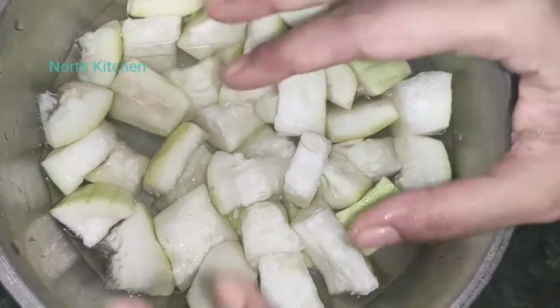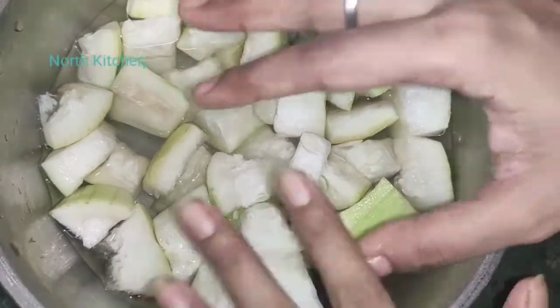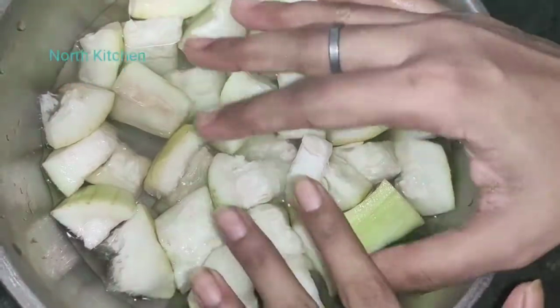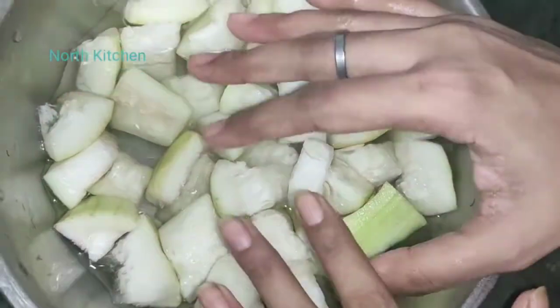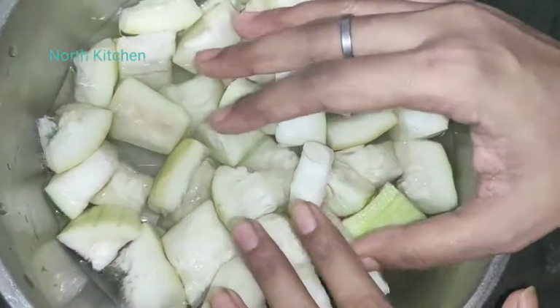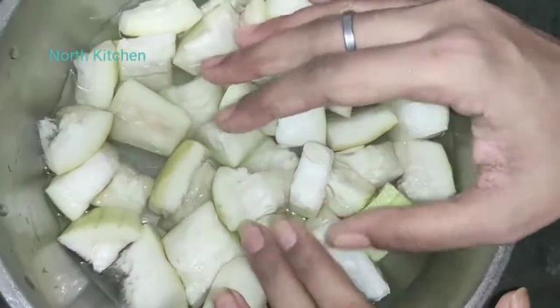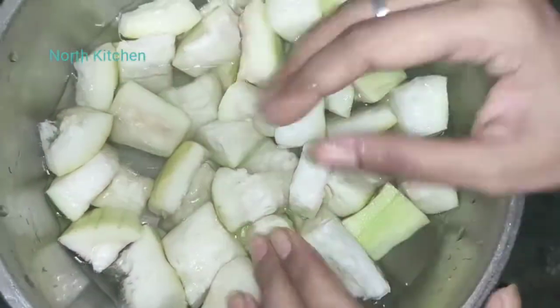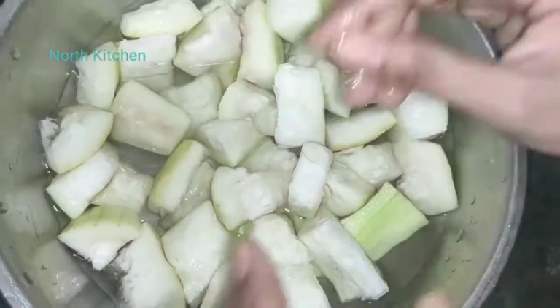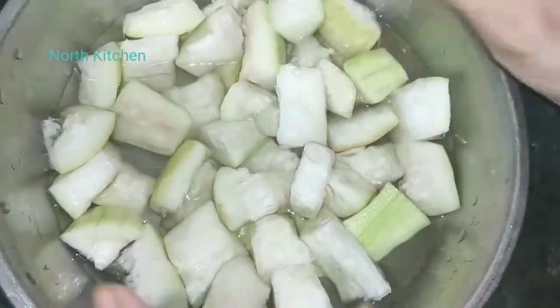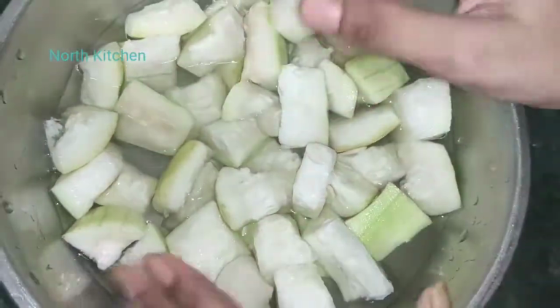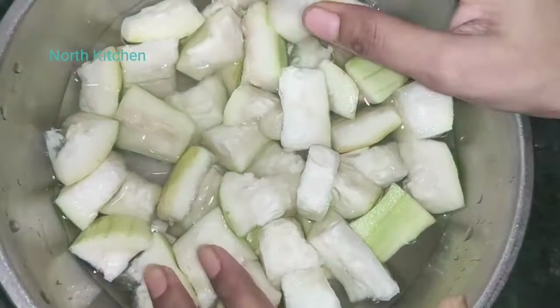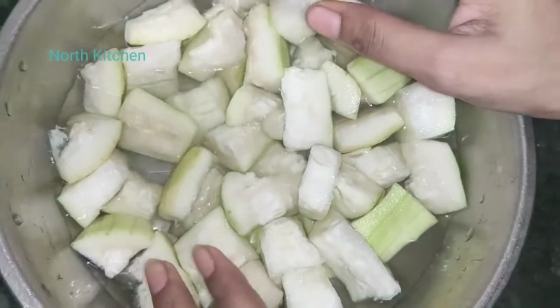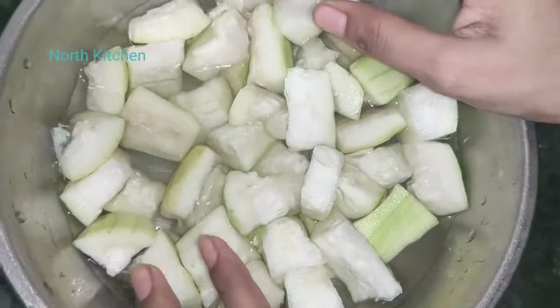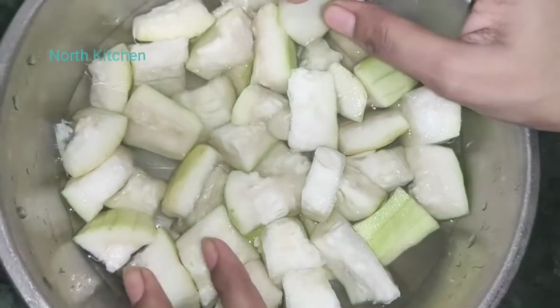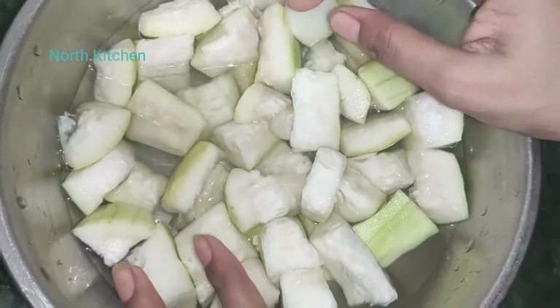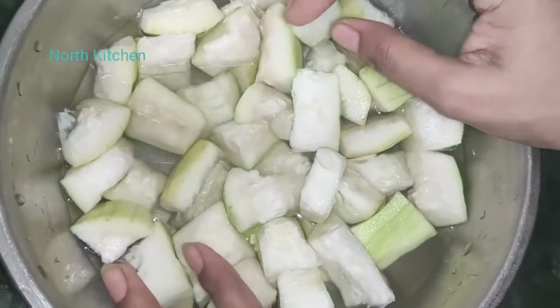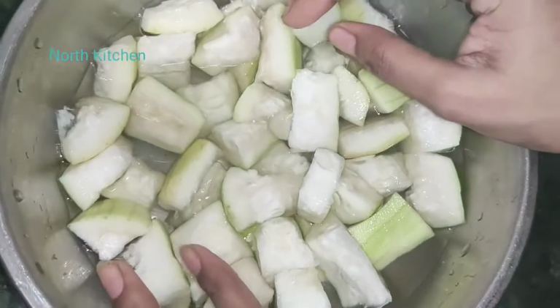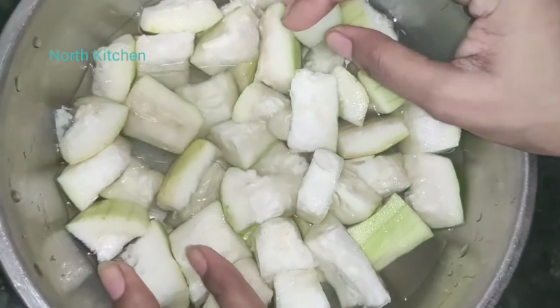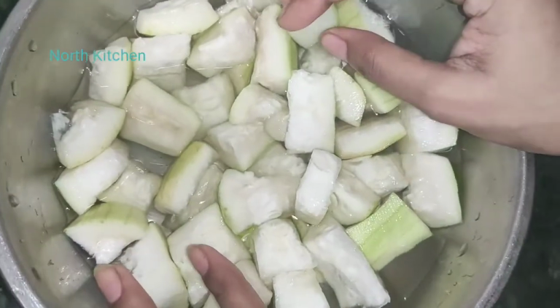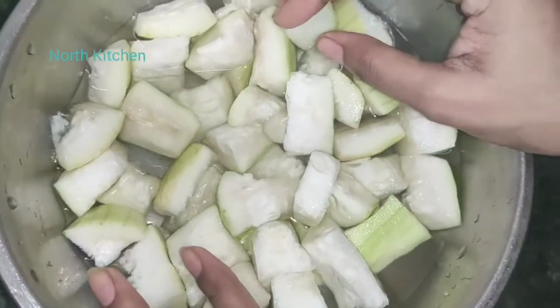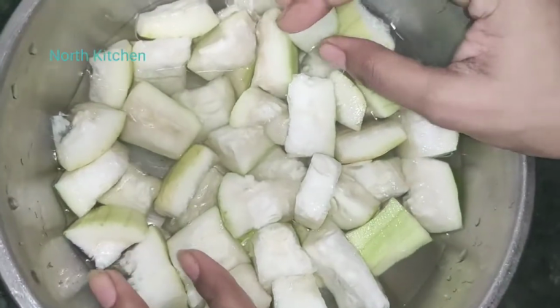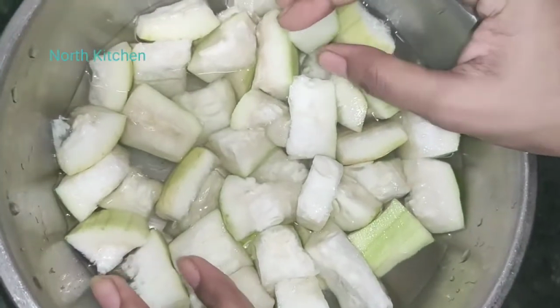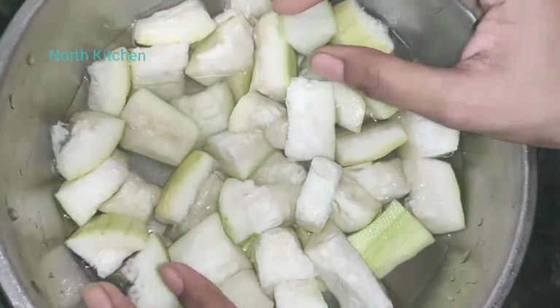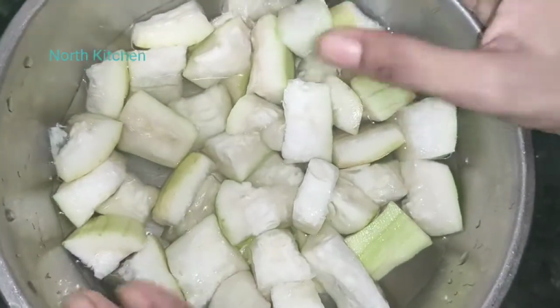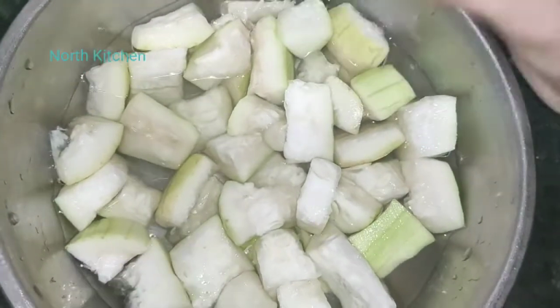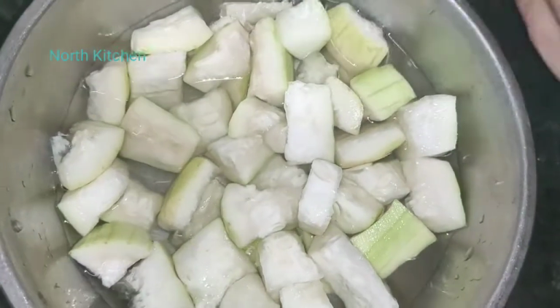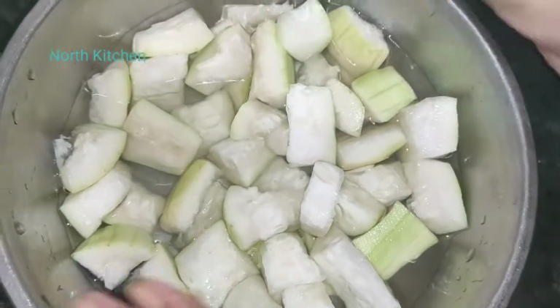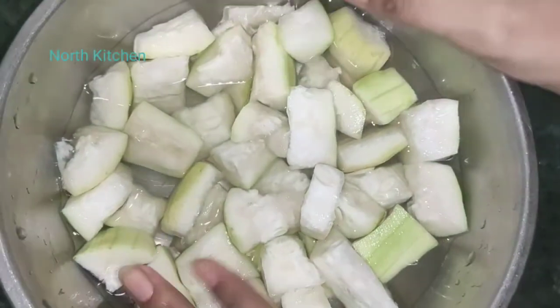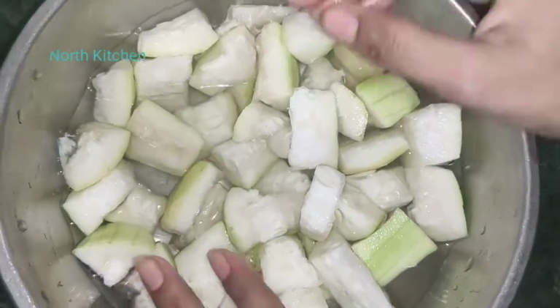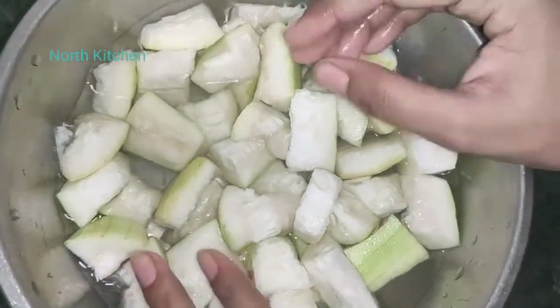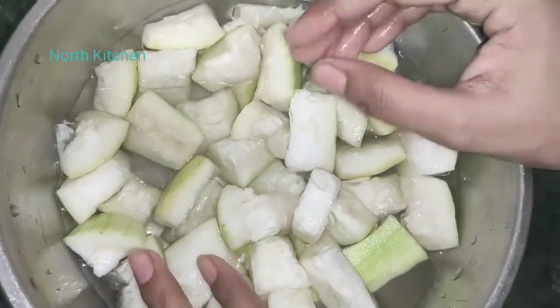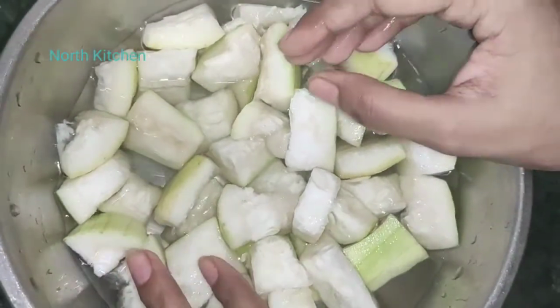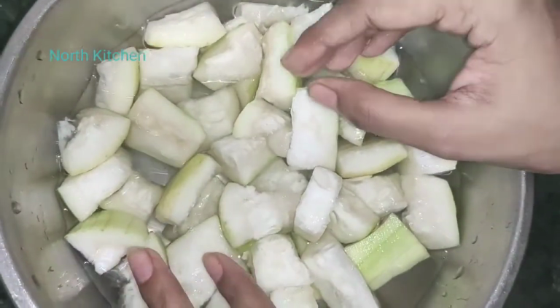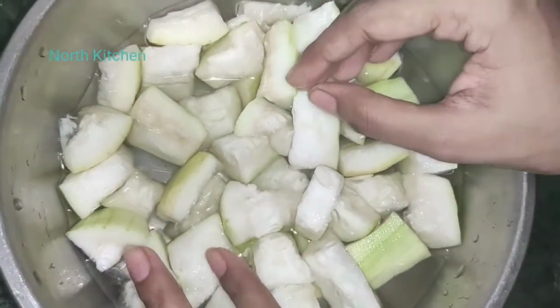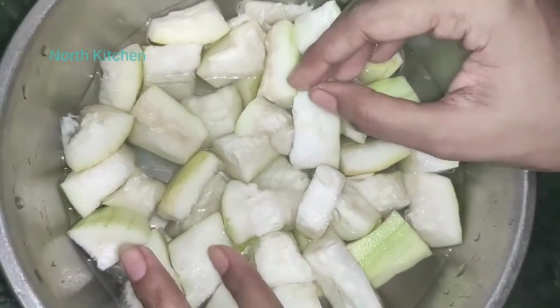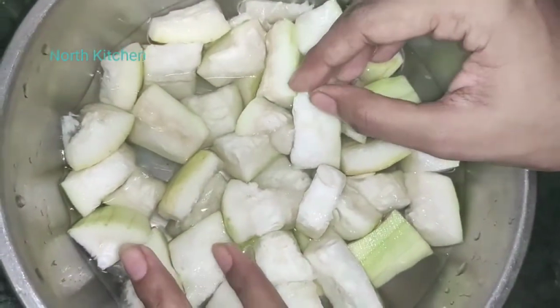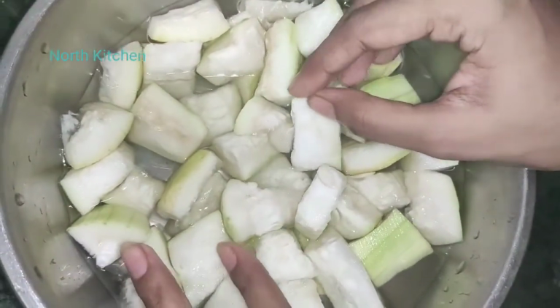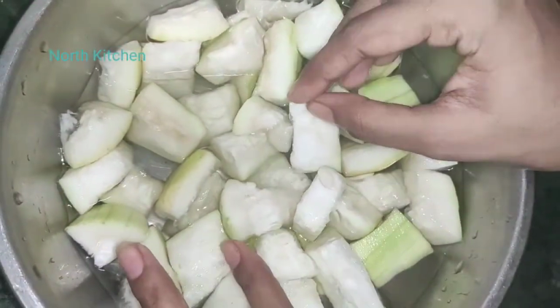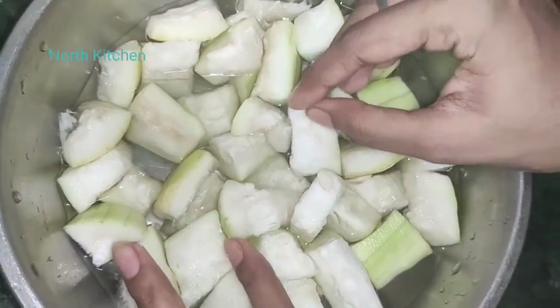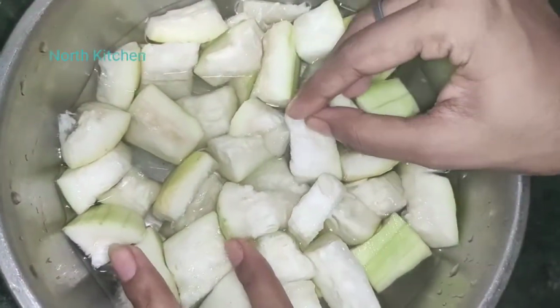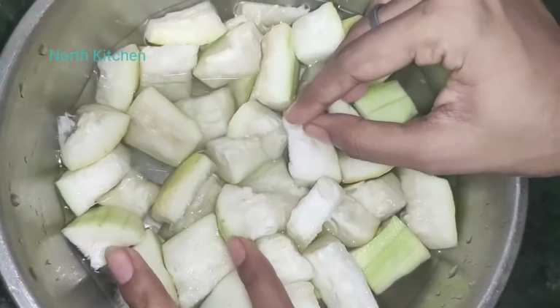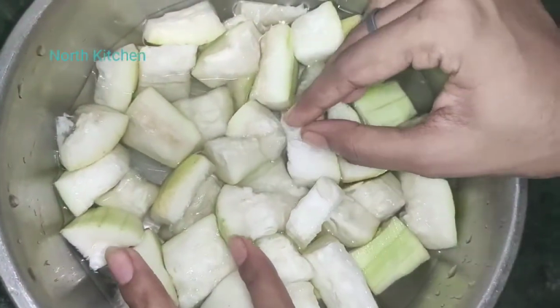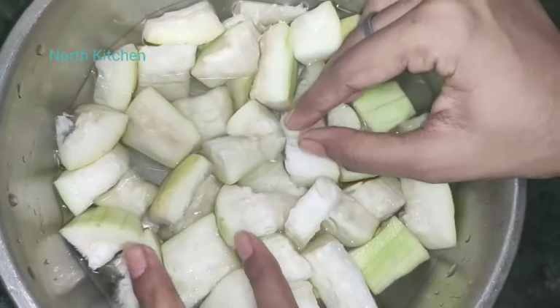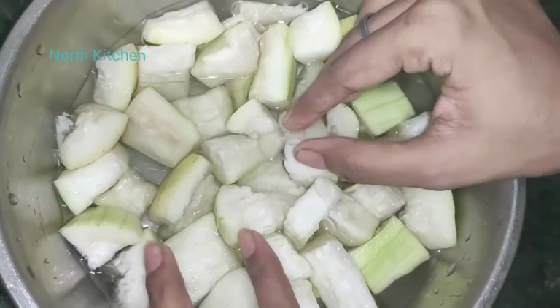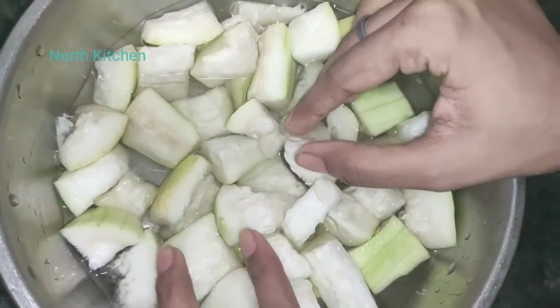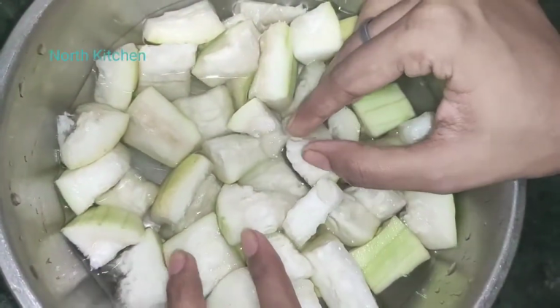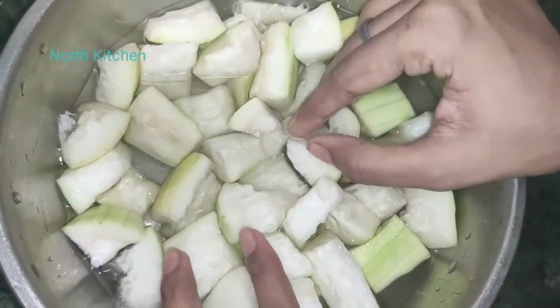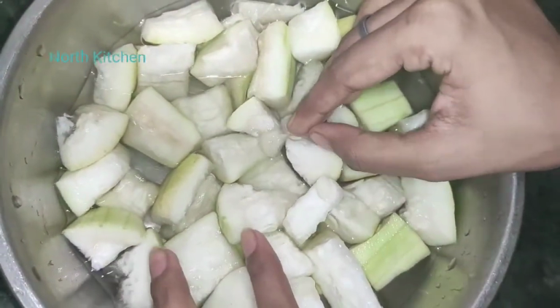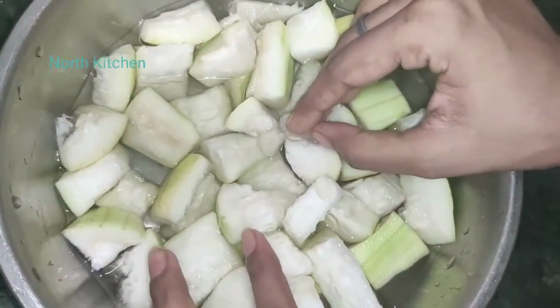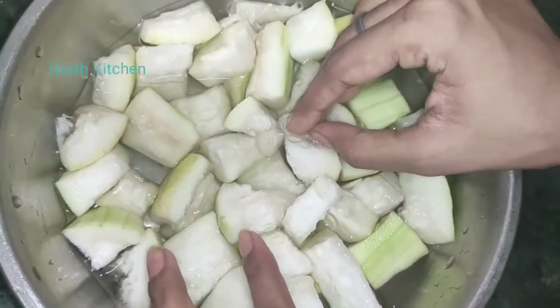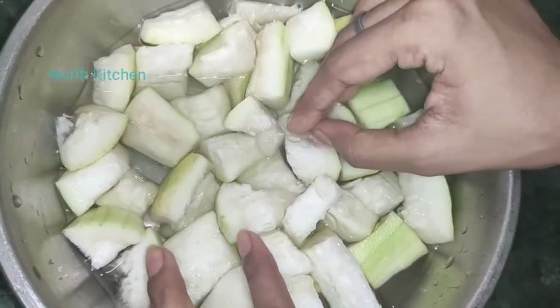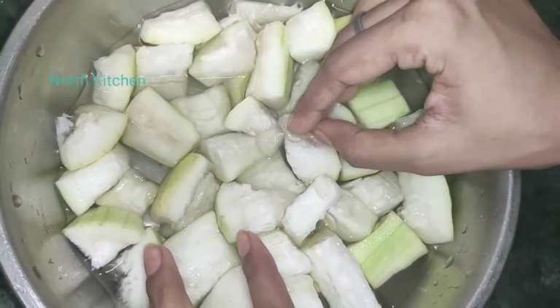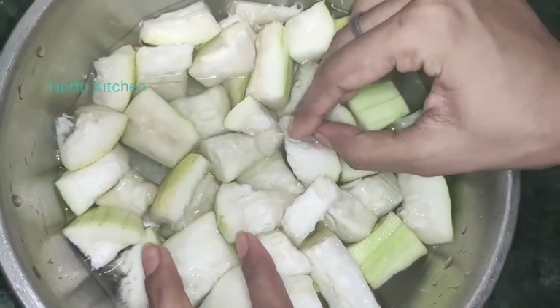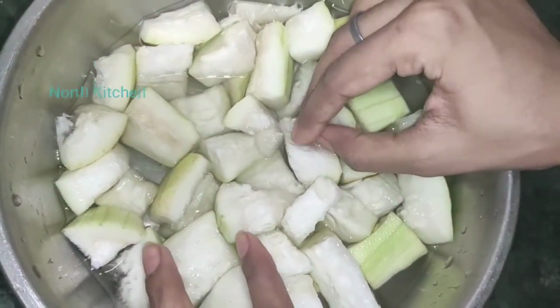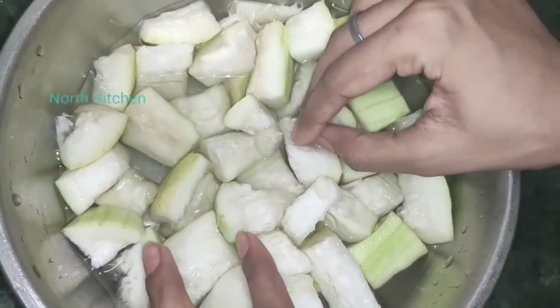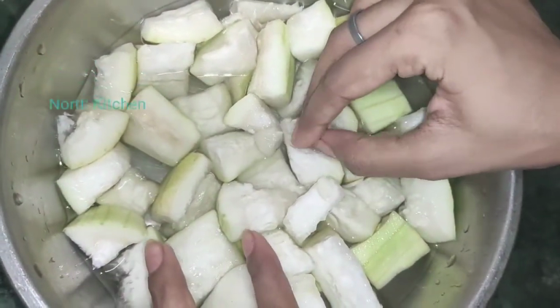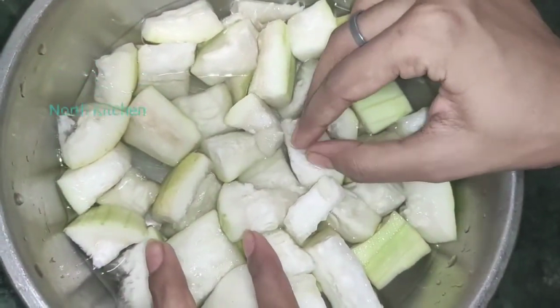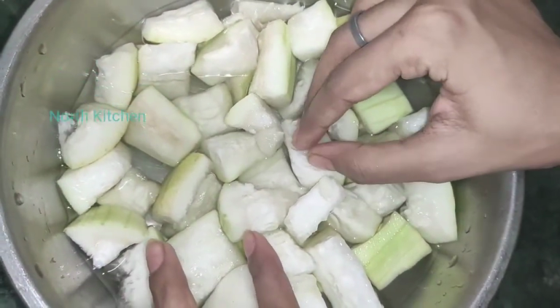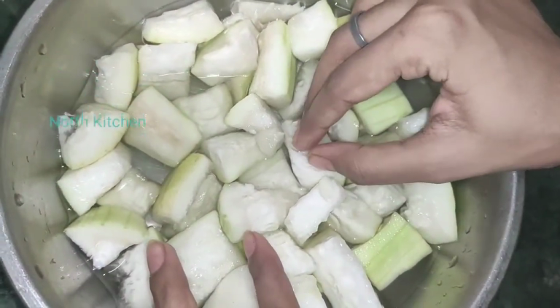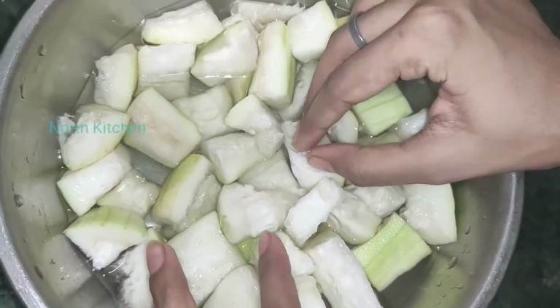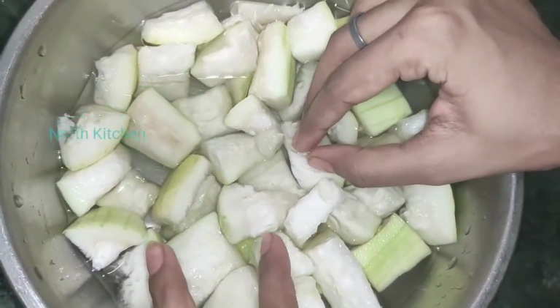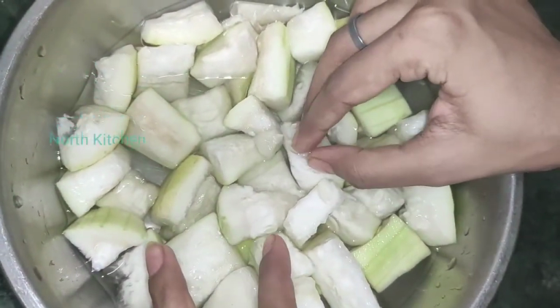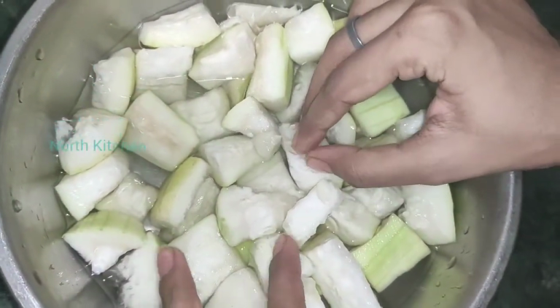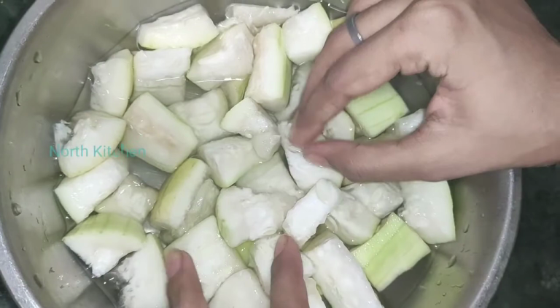Hello friends, welcome back to my channel. I hope you are doing great. So let's start with another new recipe.